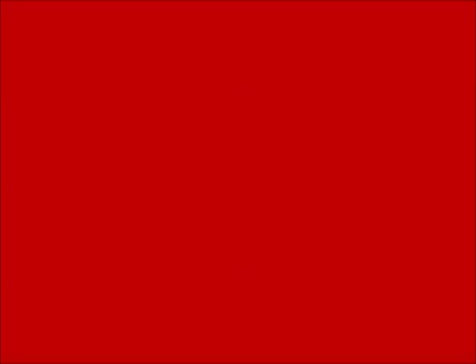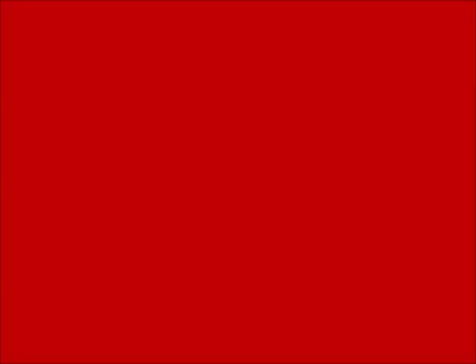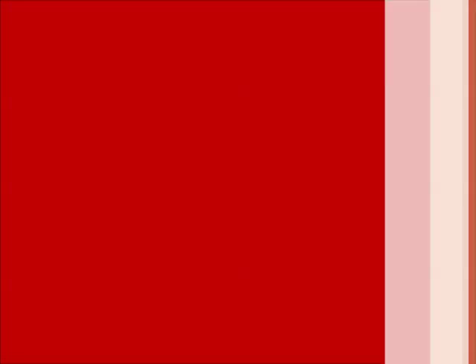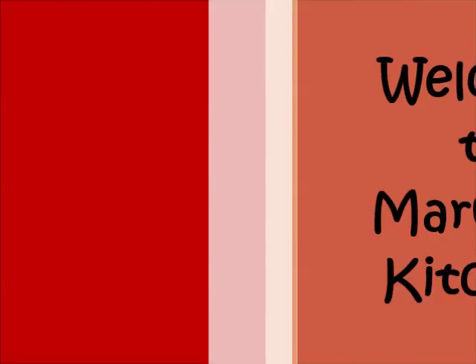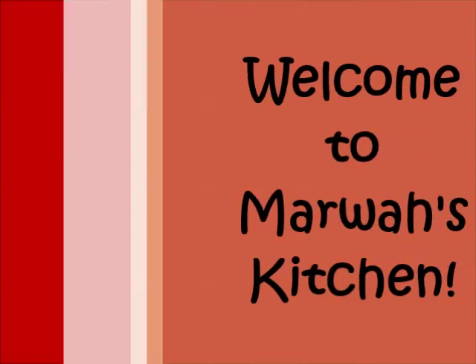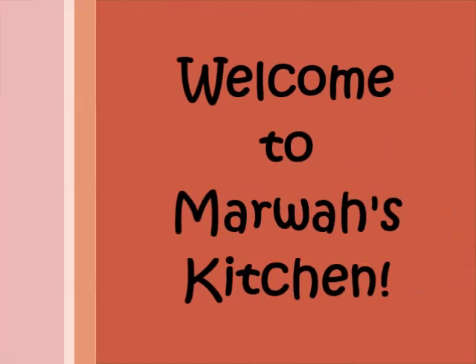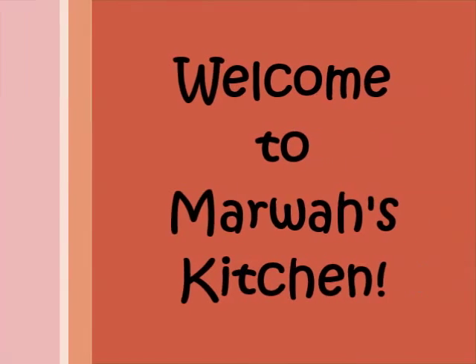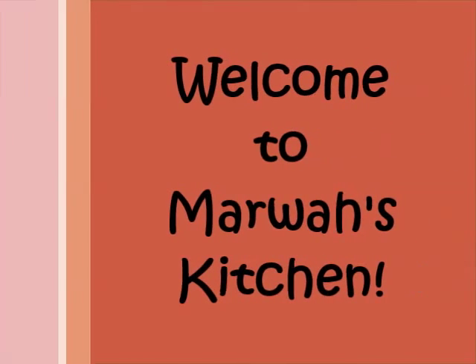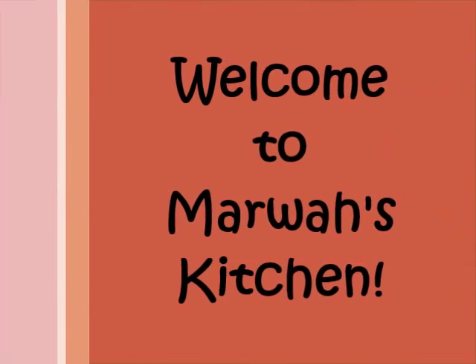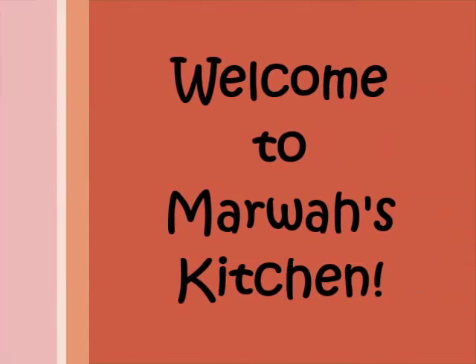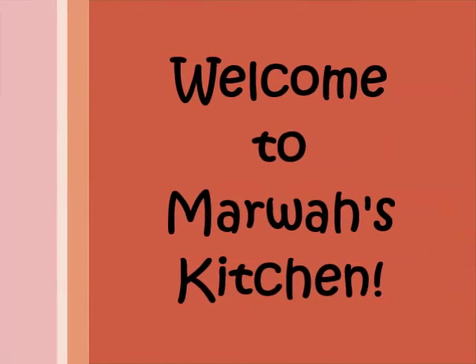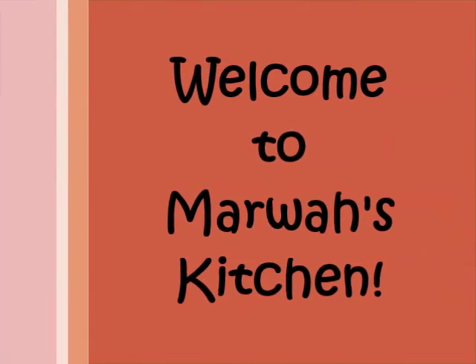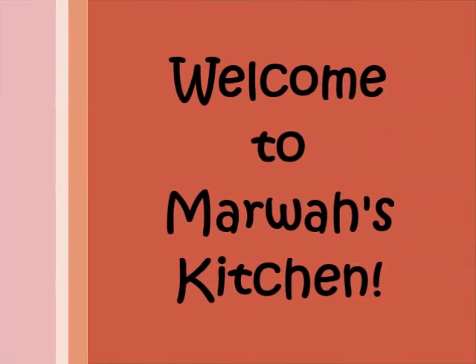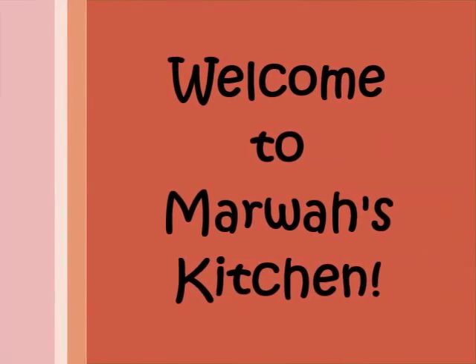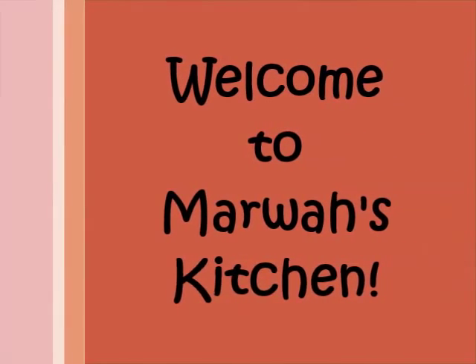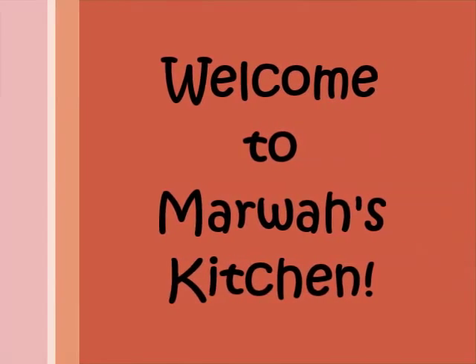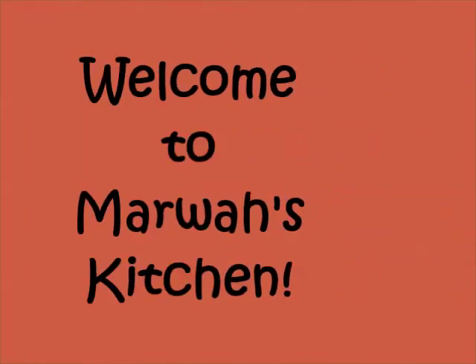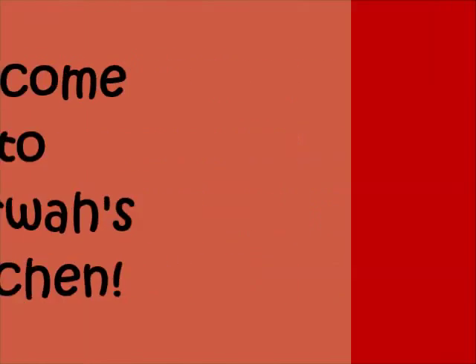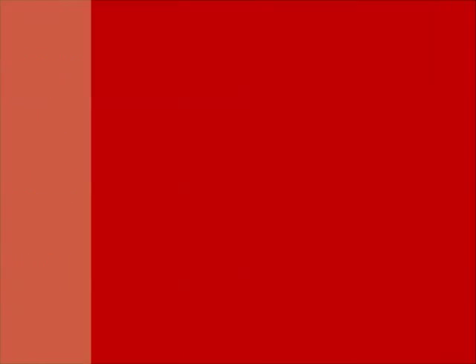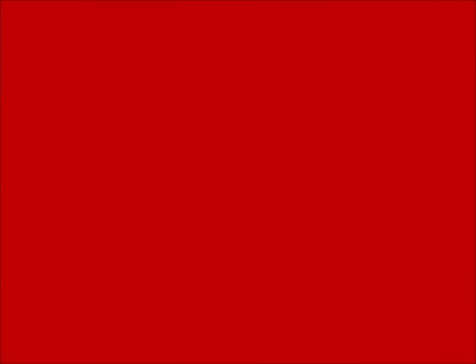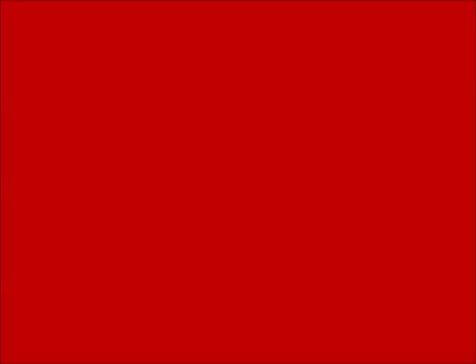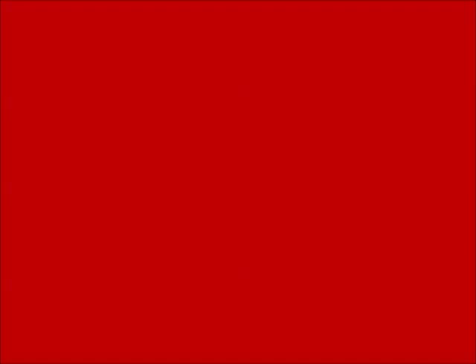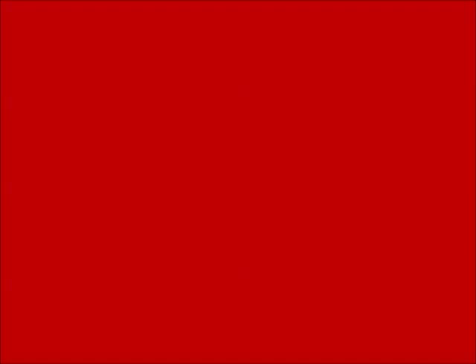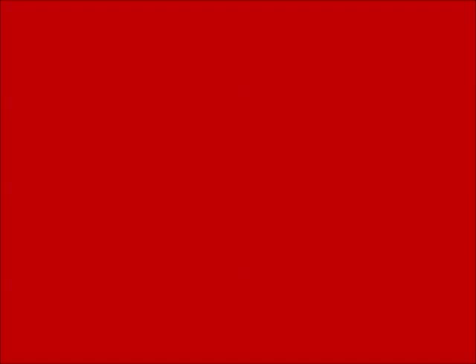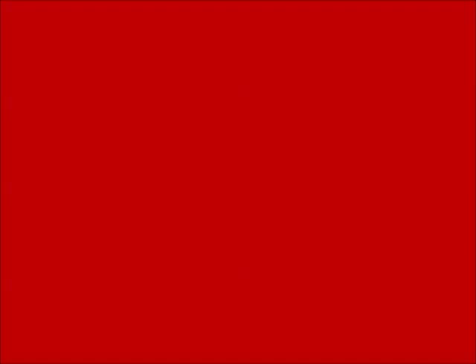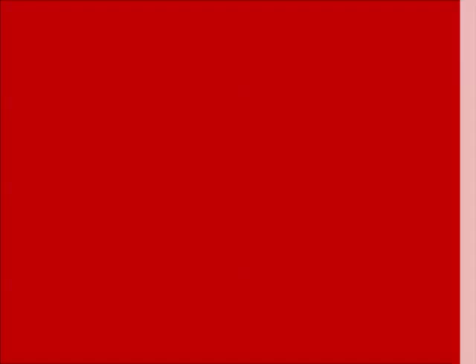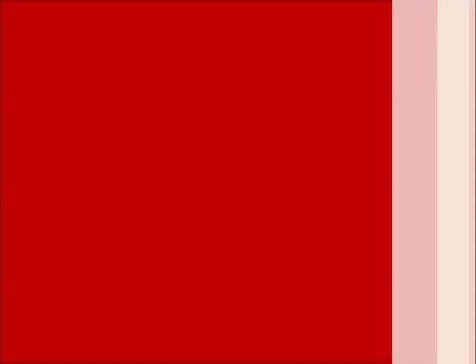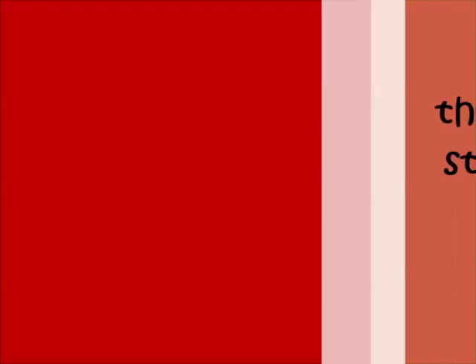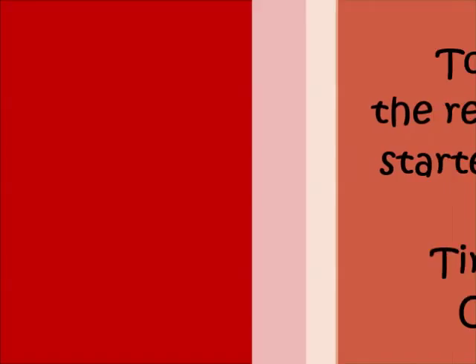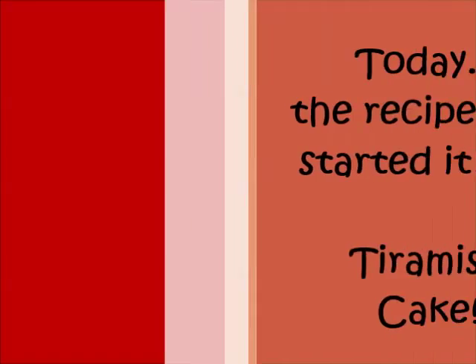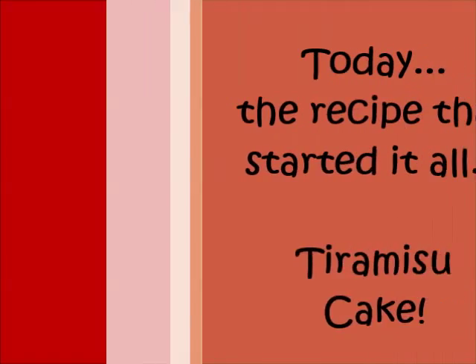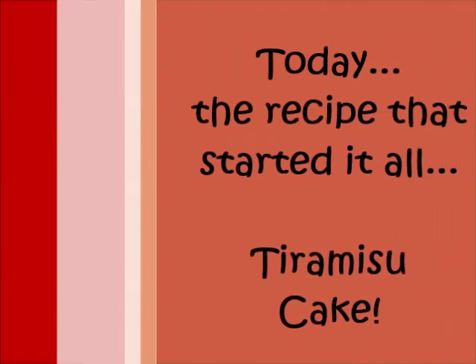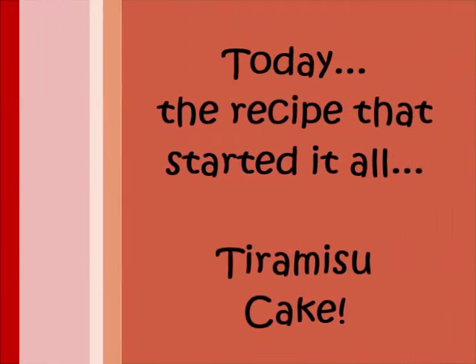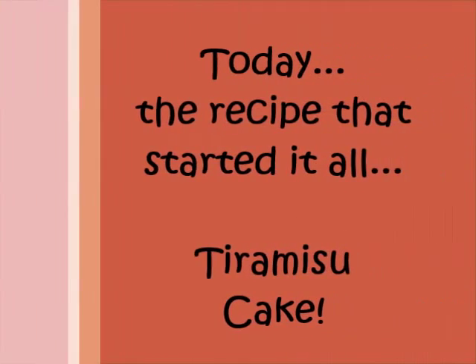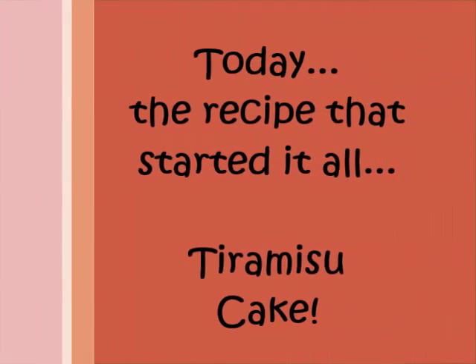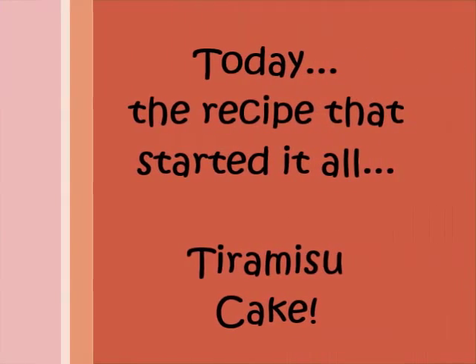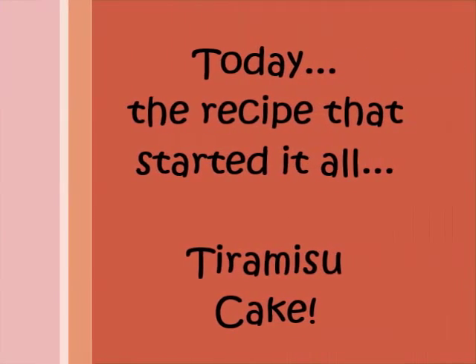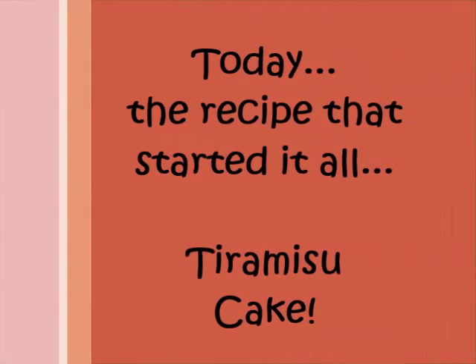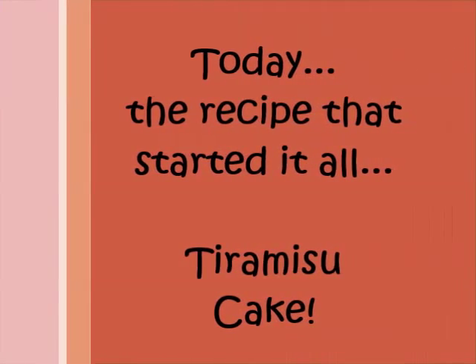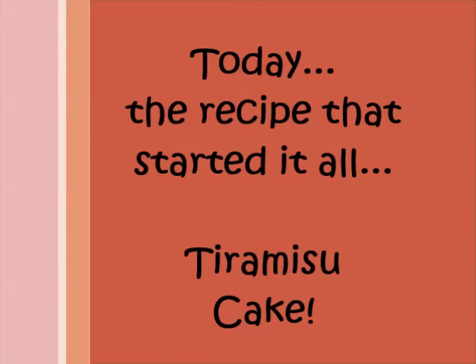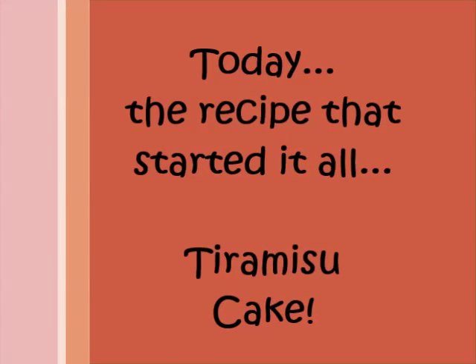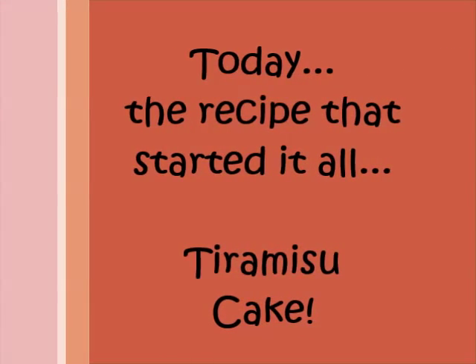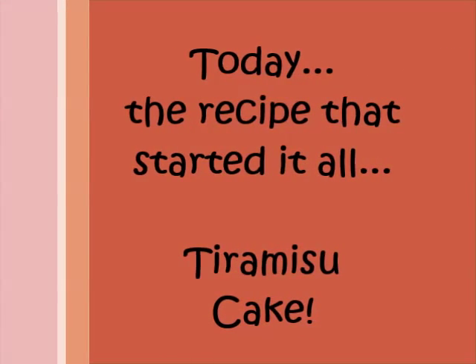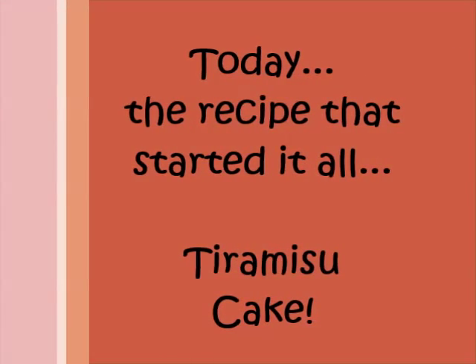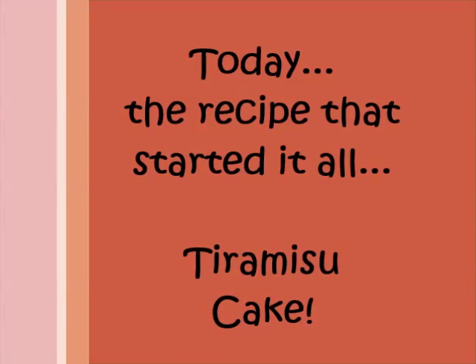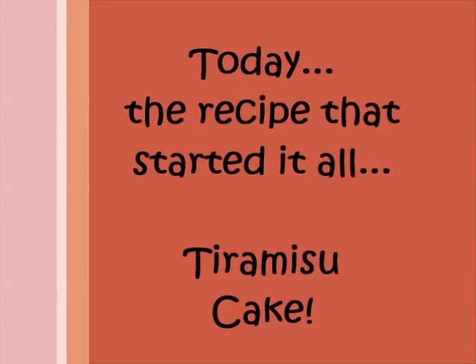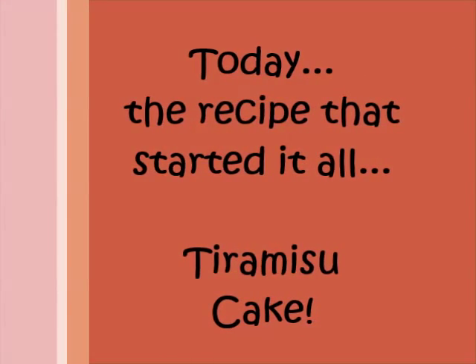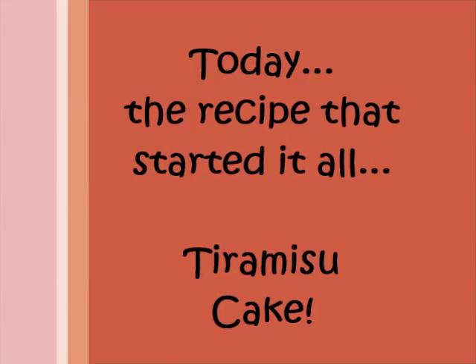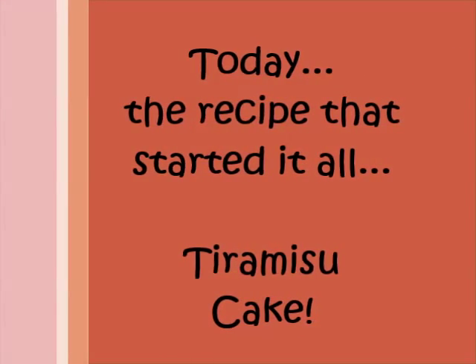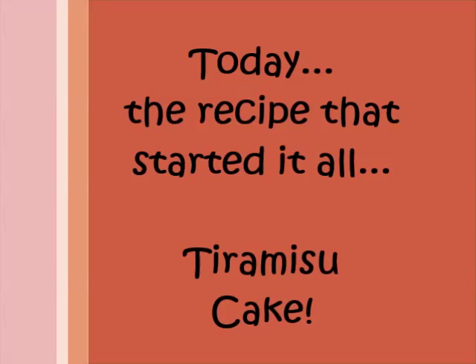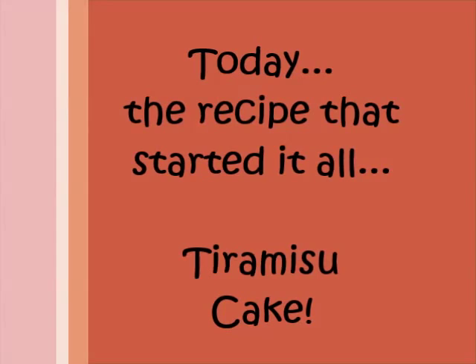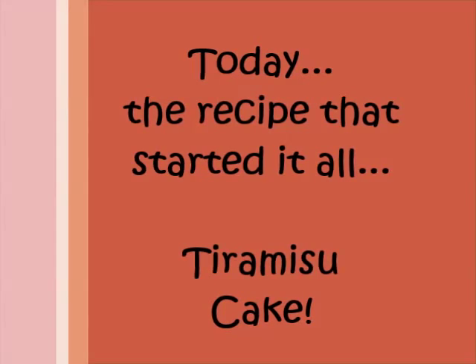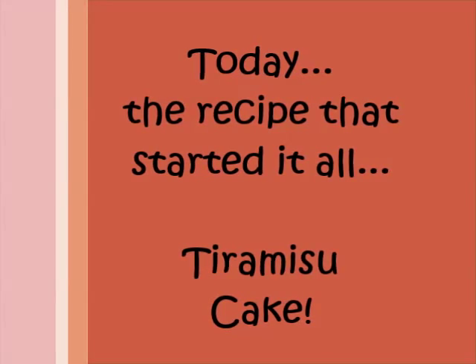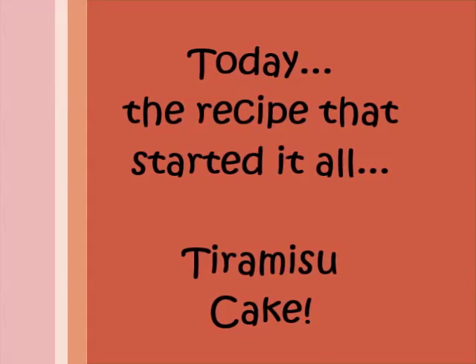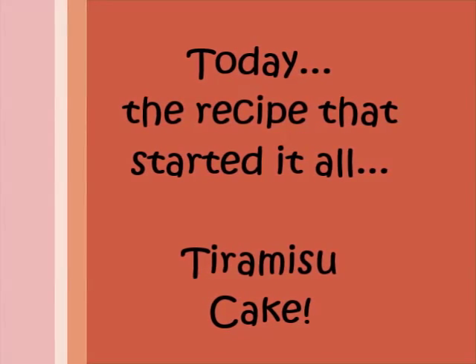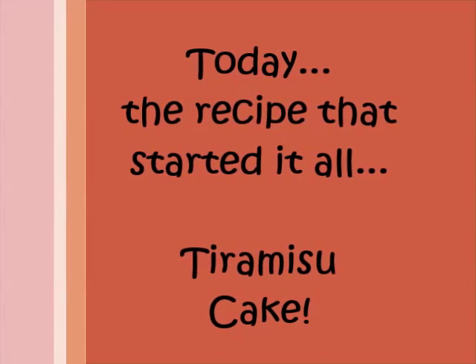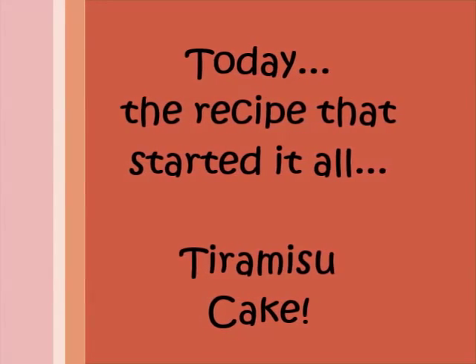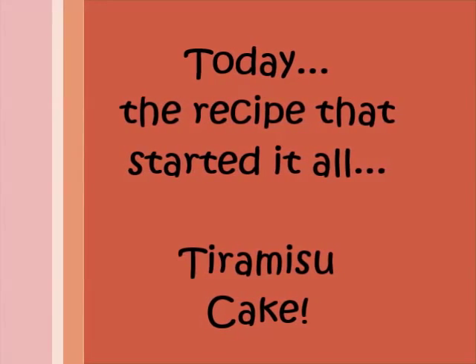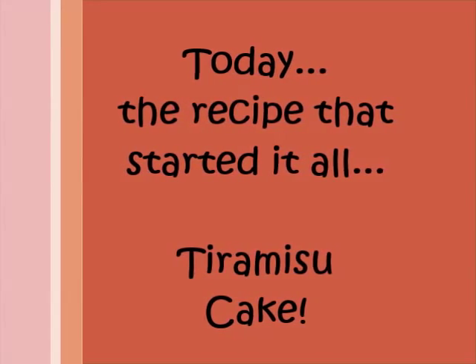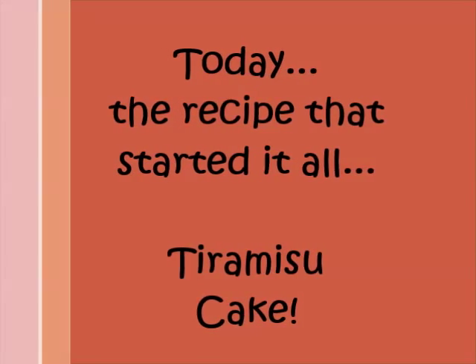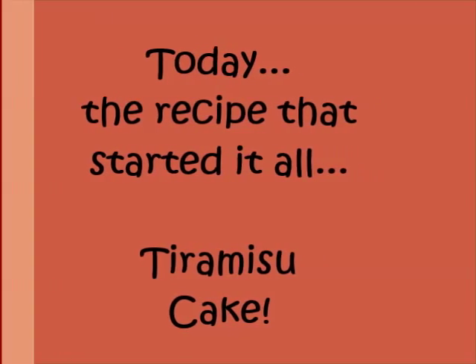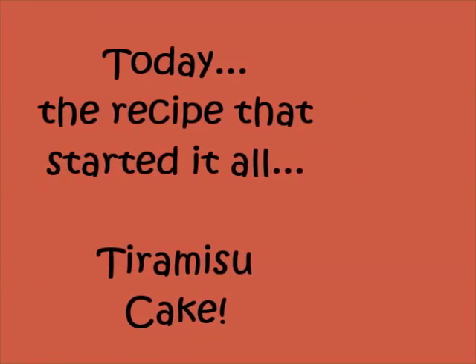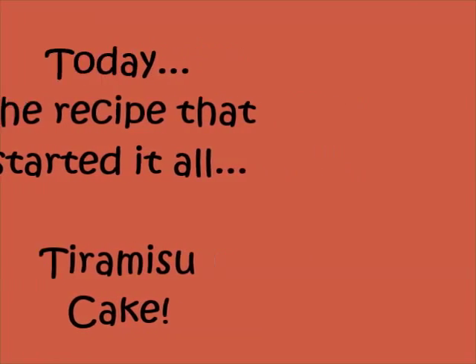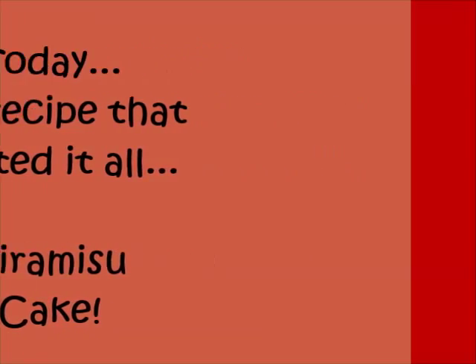Omni, please can I bake? Please can I bake?